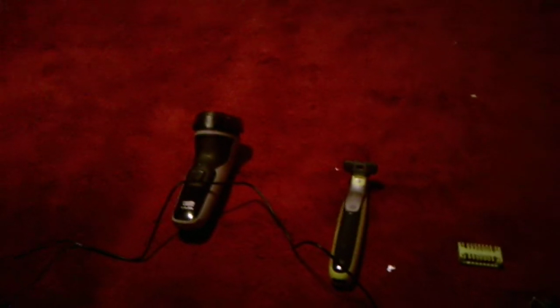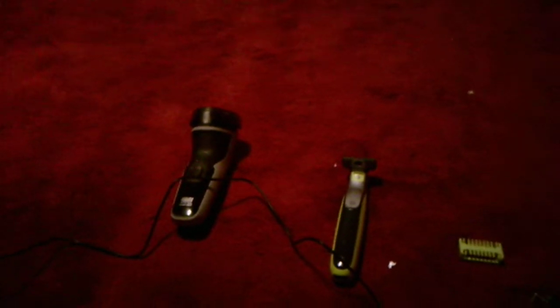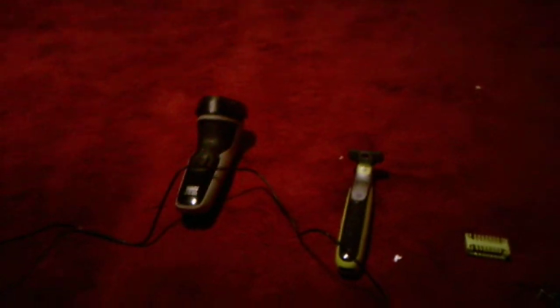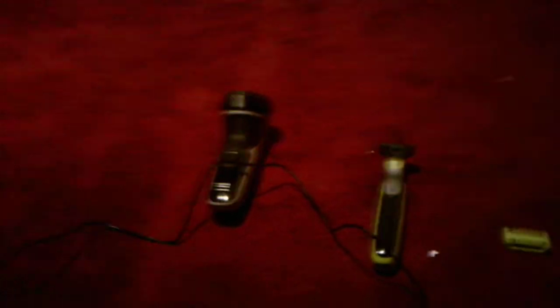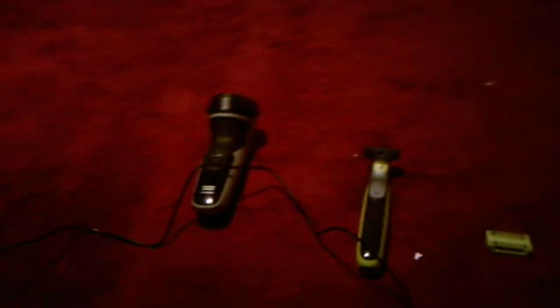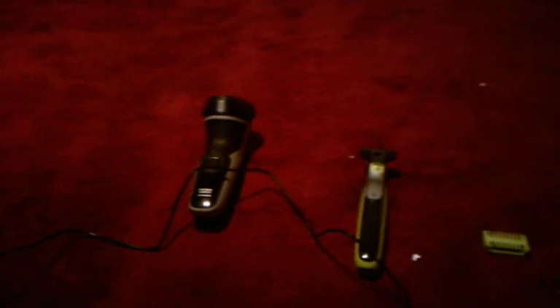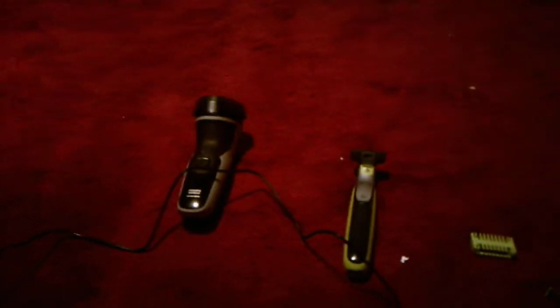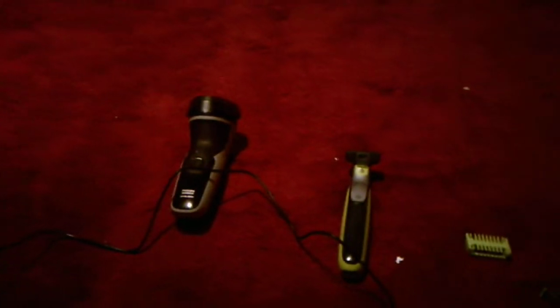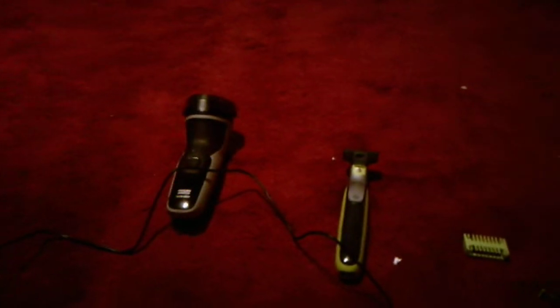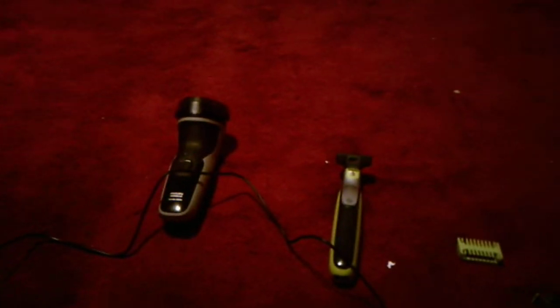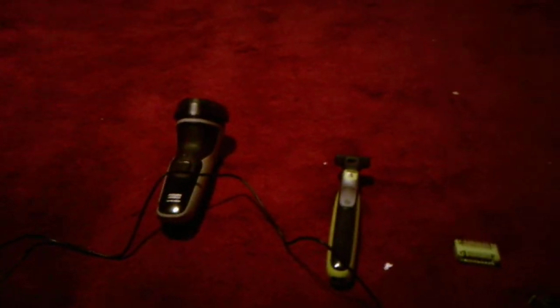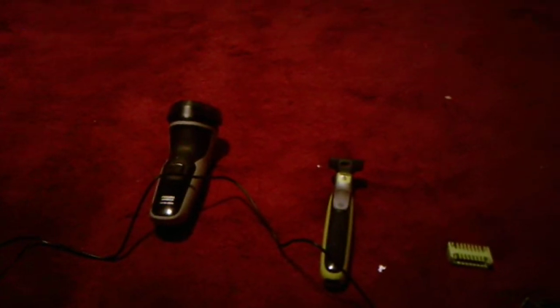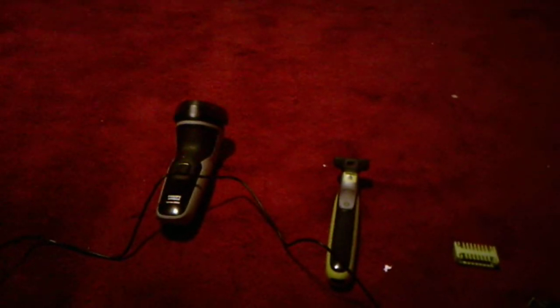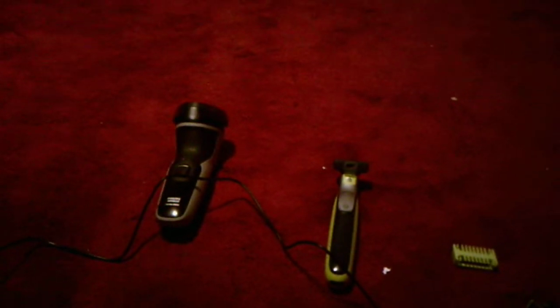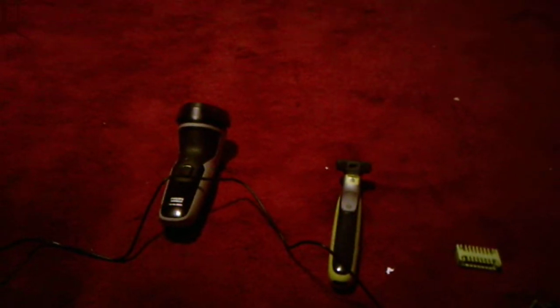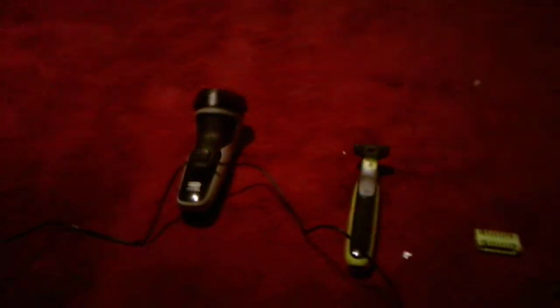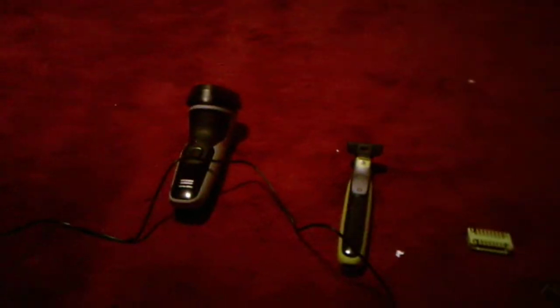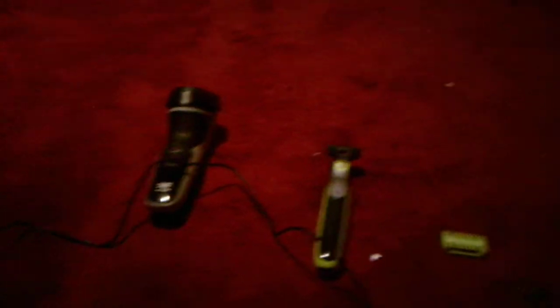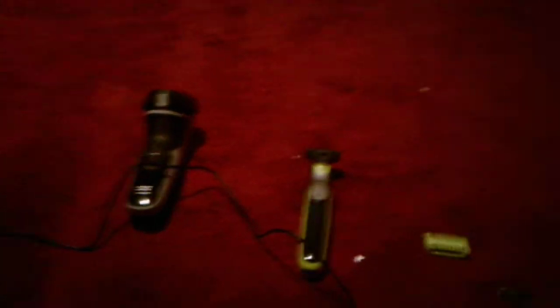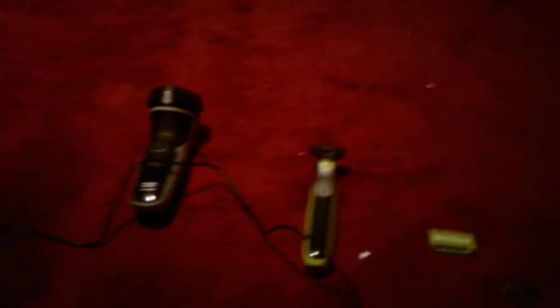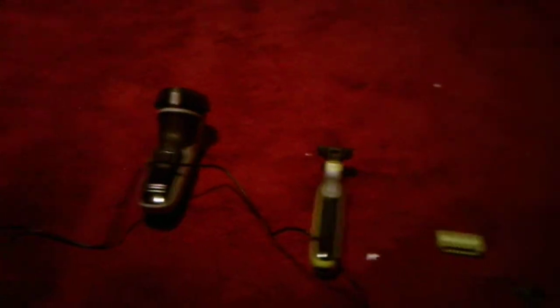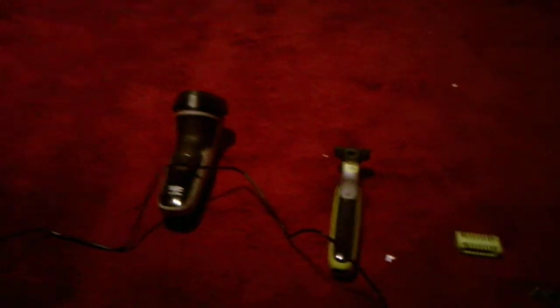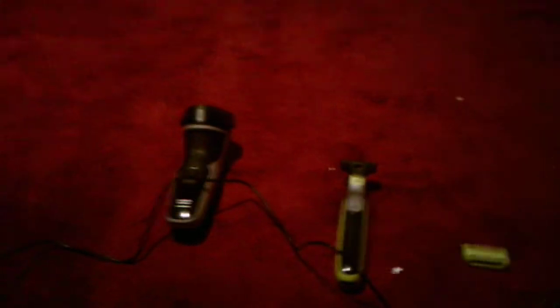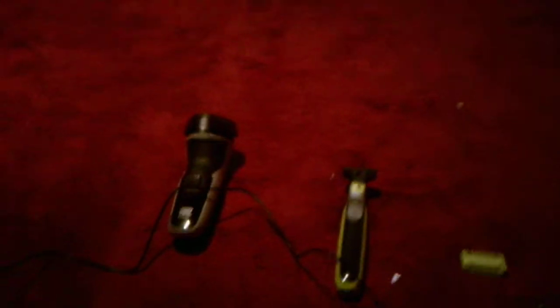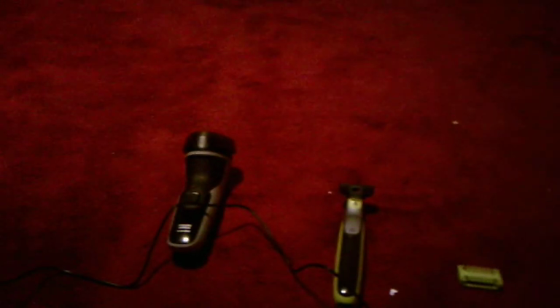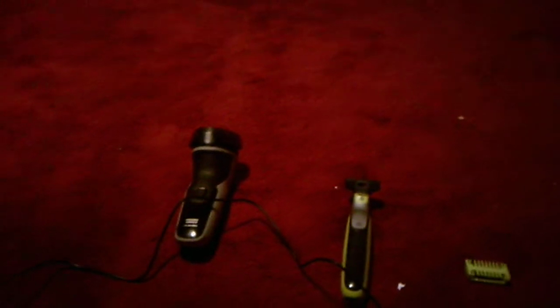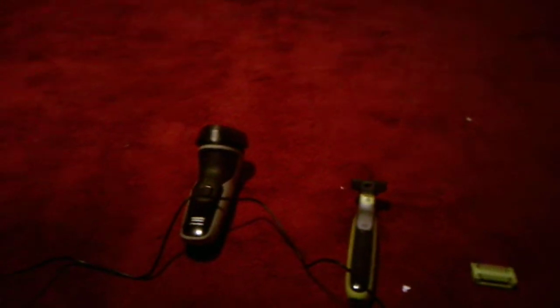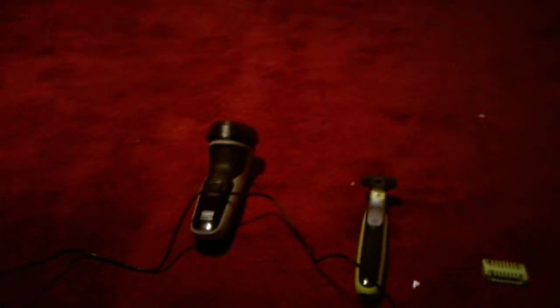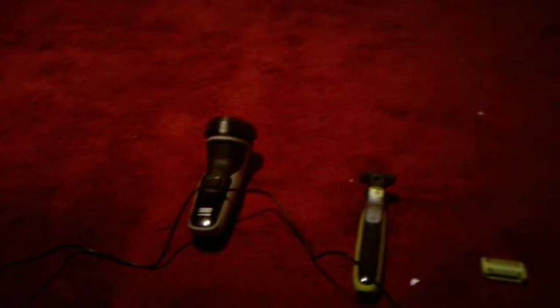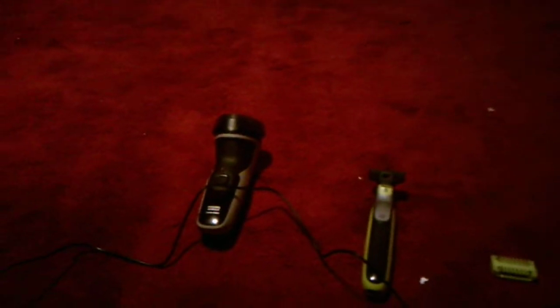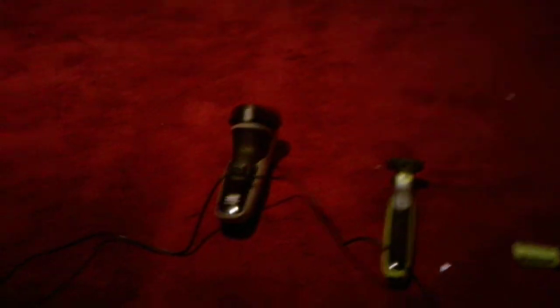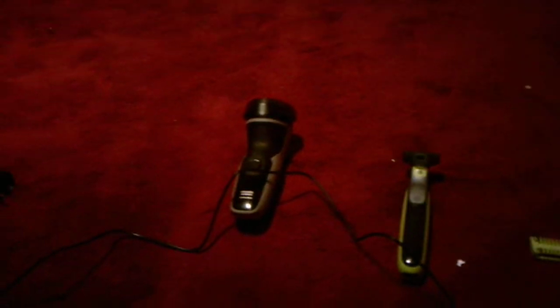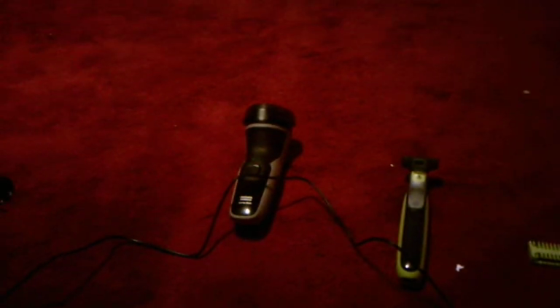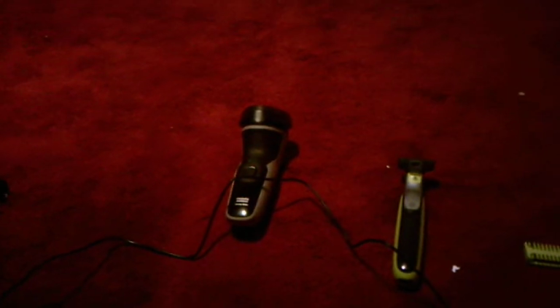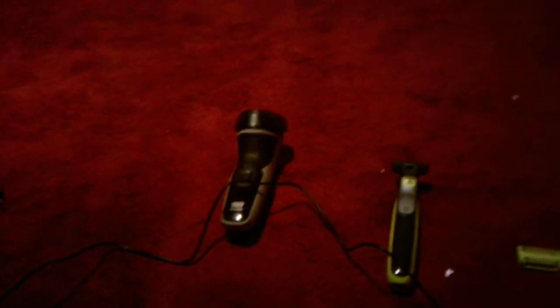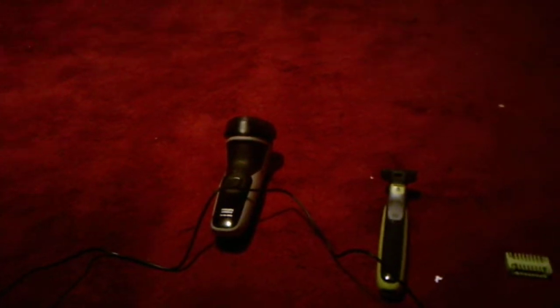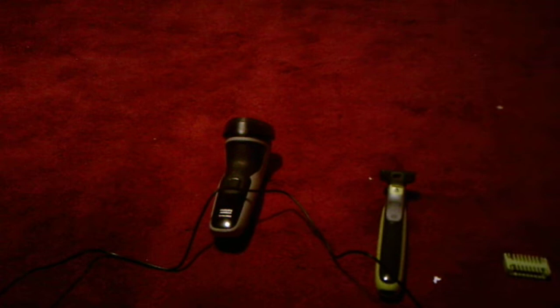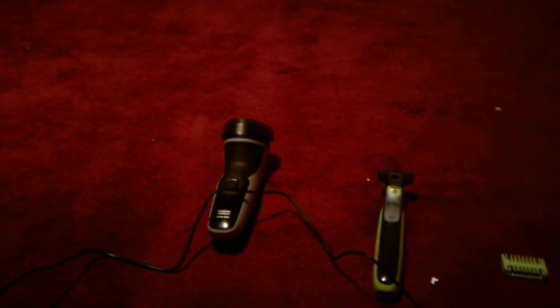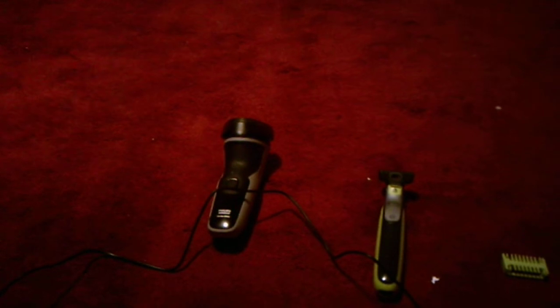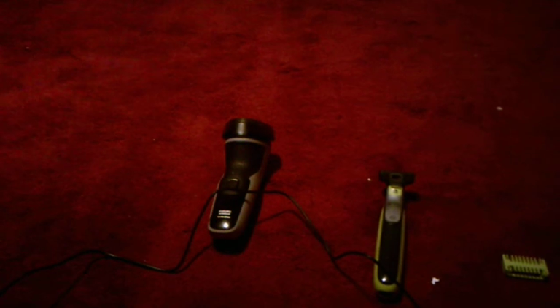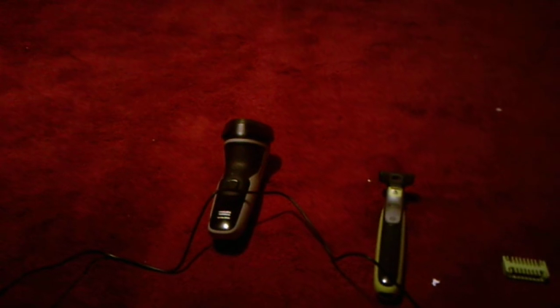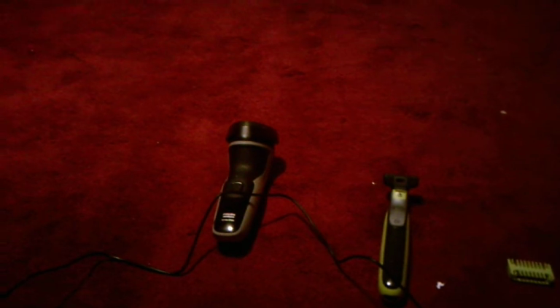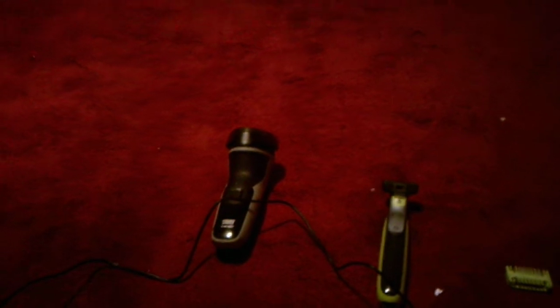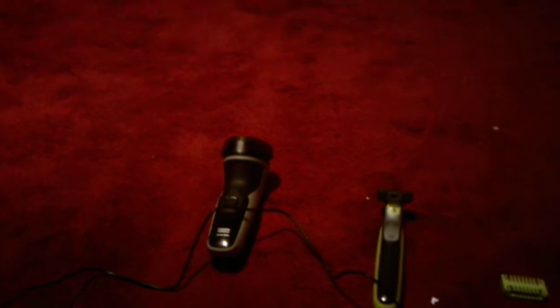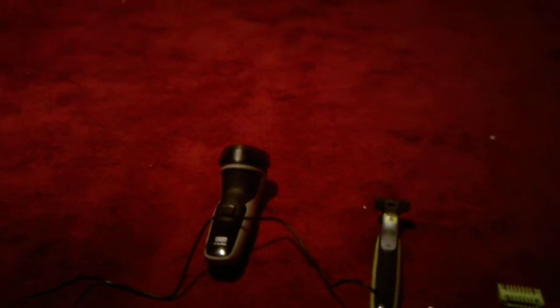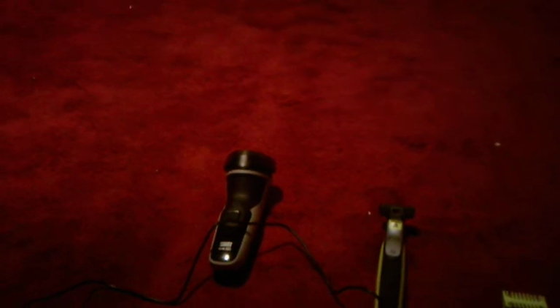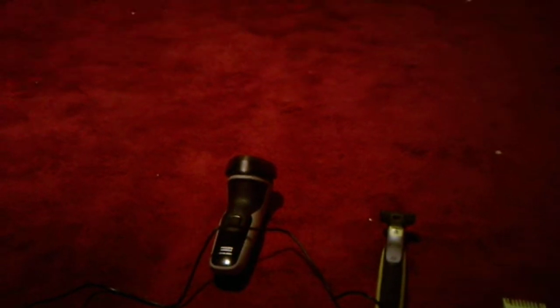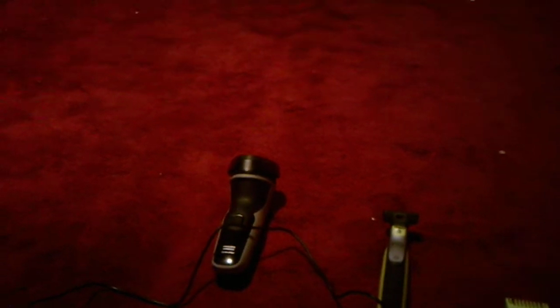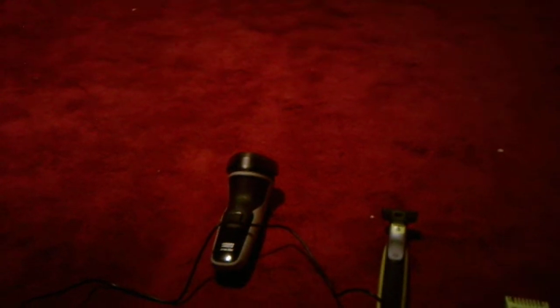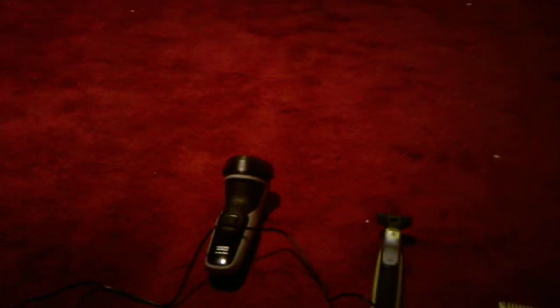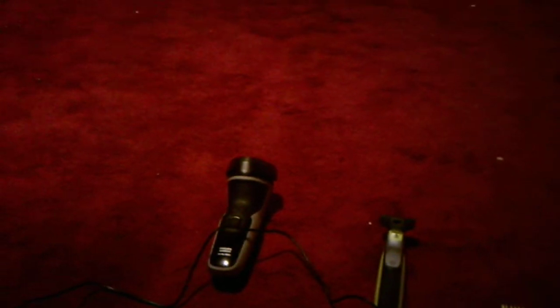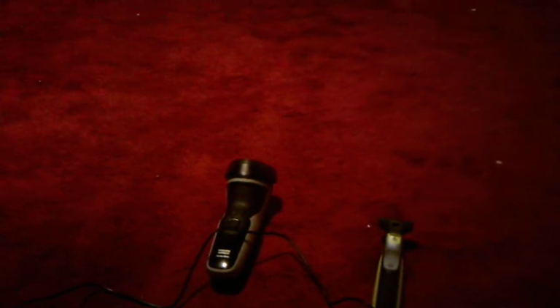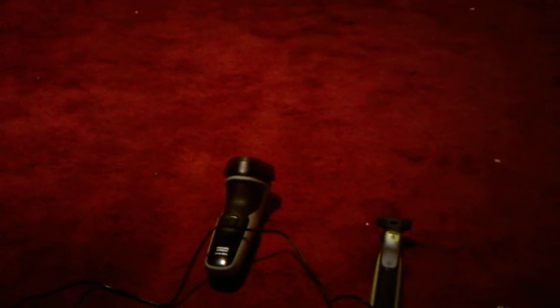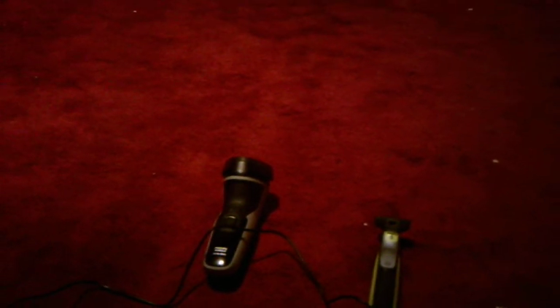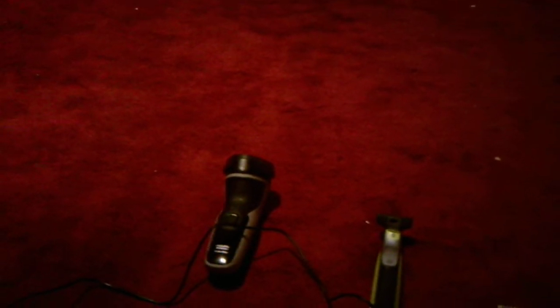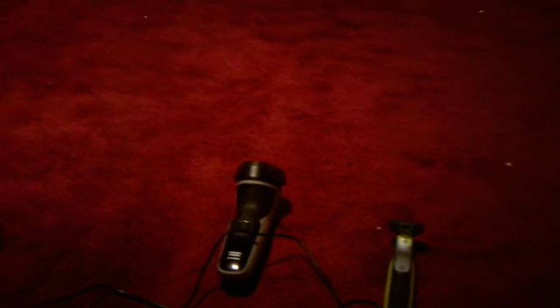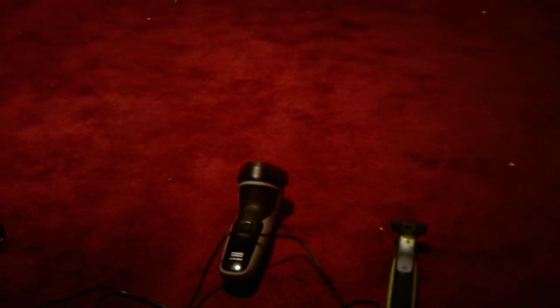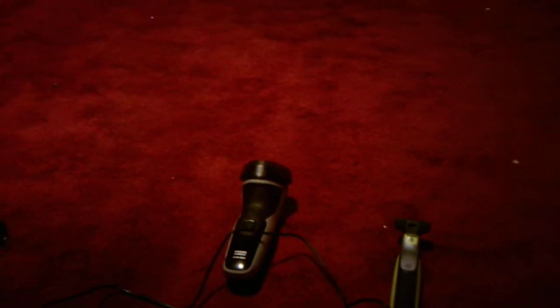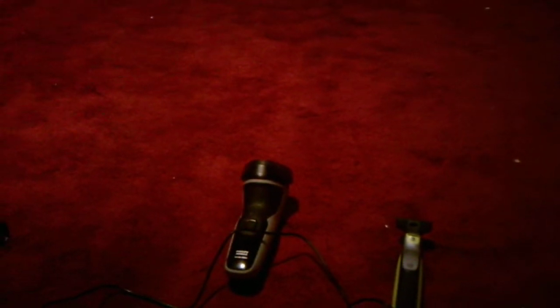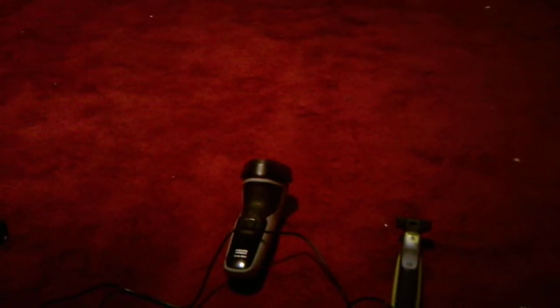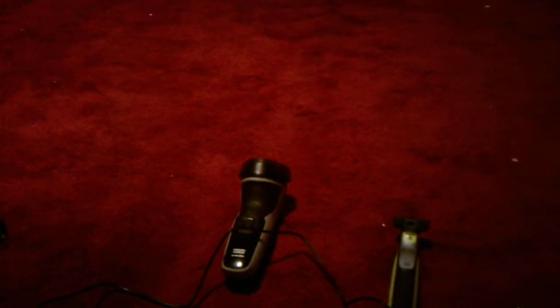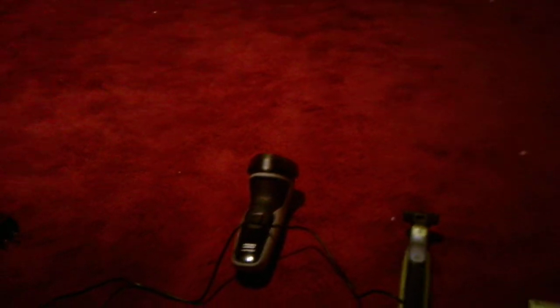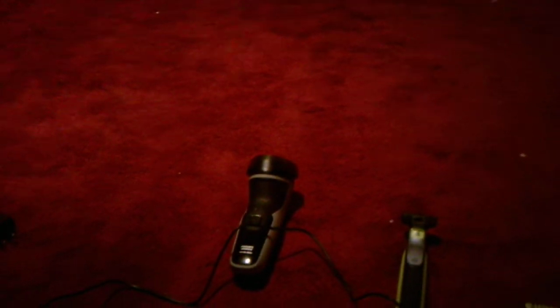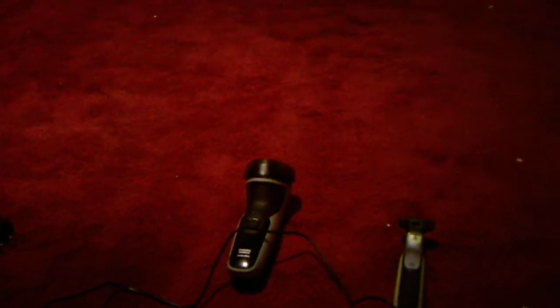Hey everyone, I'm here today with a comparison video, this time between two electric razors.